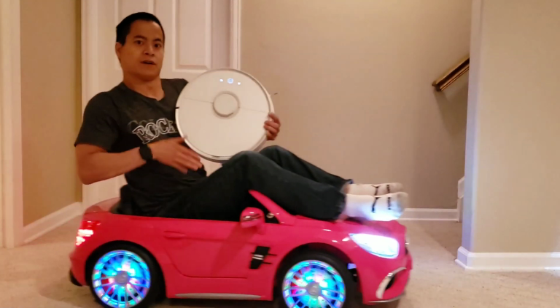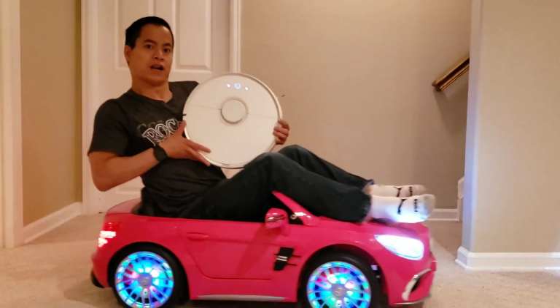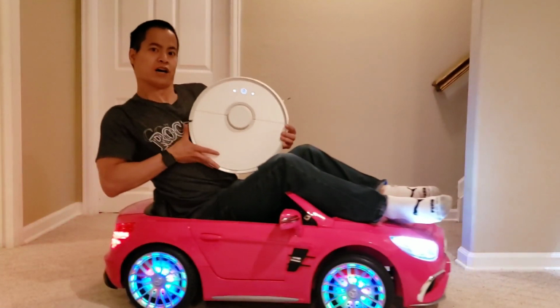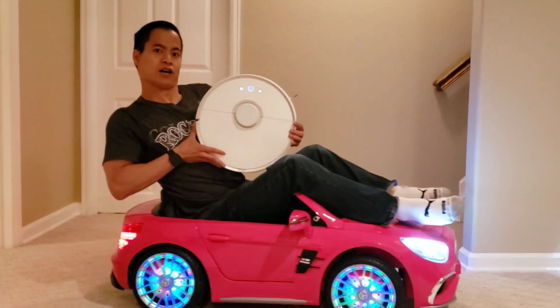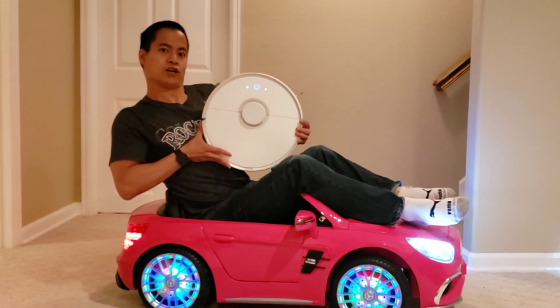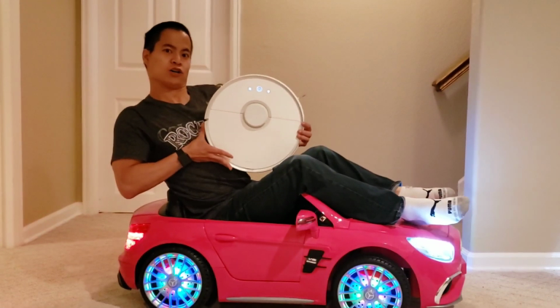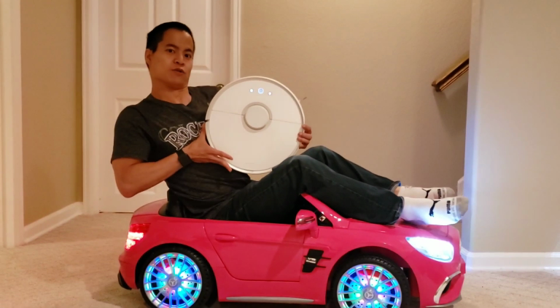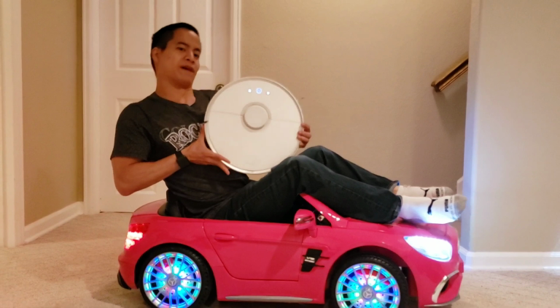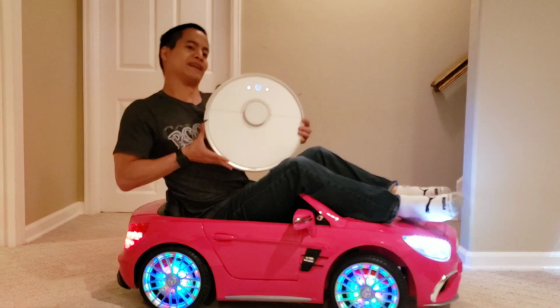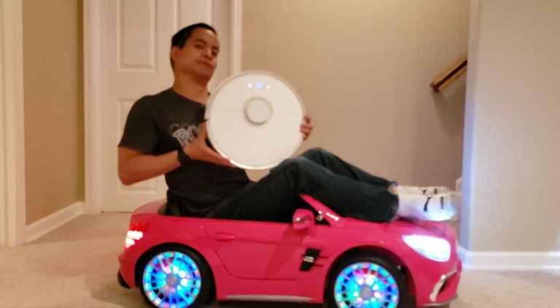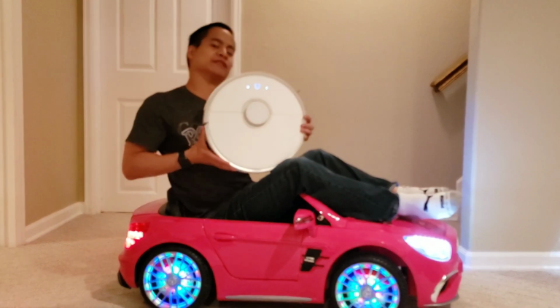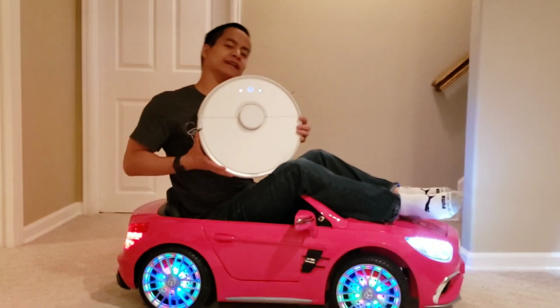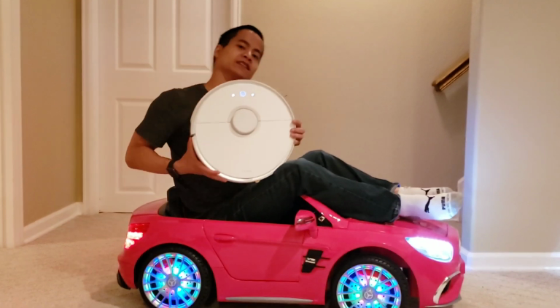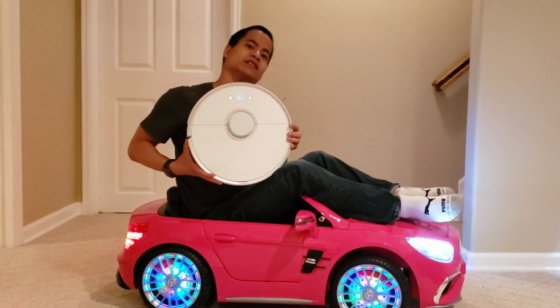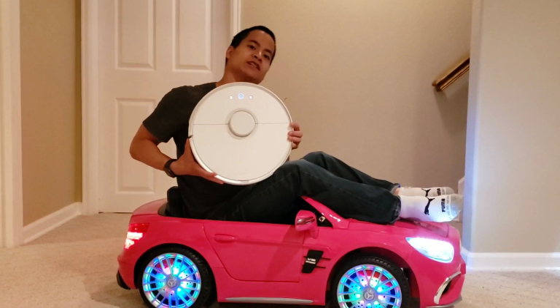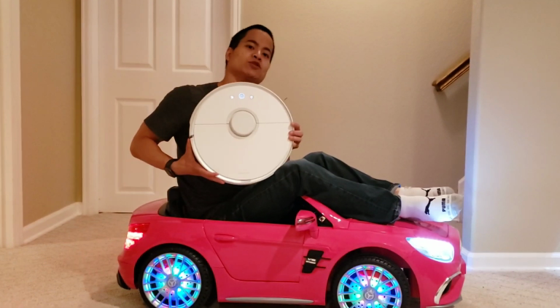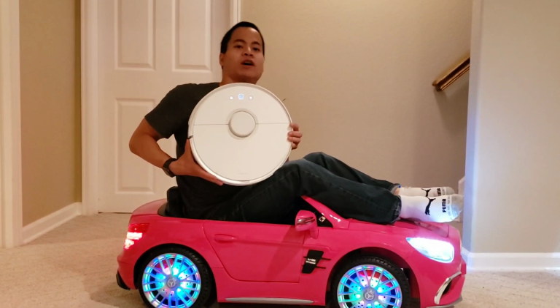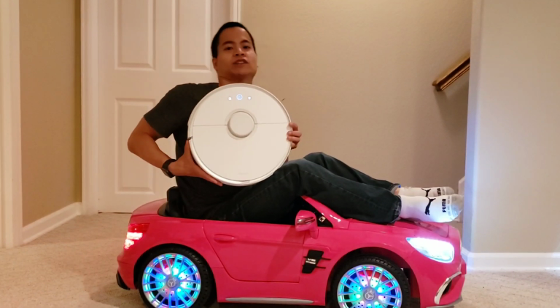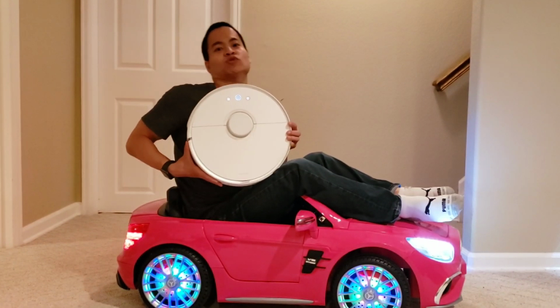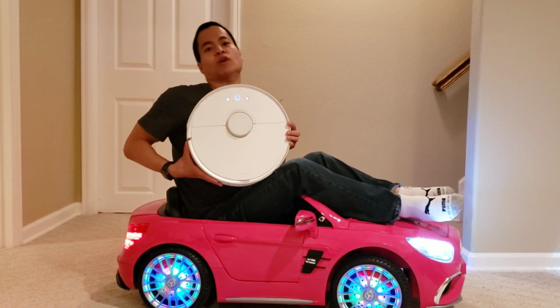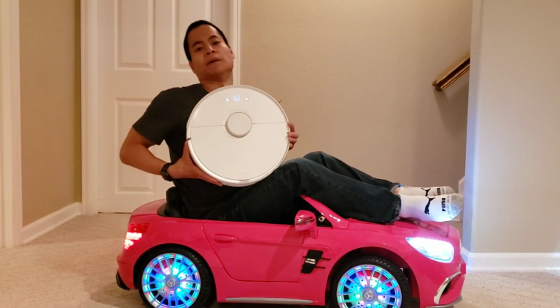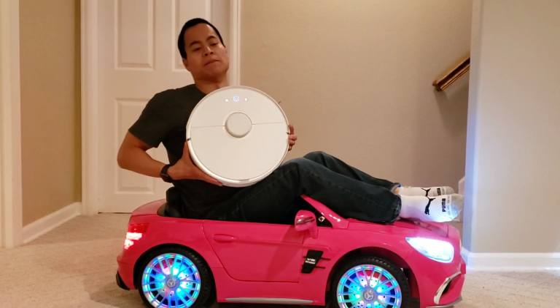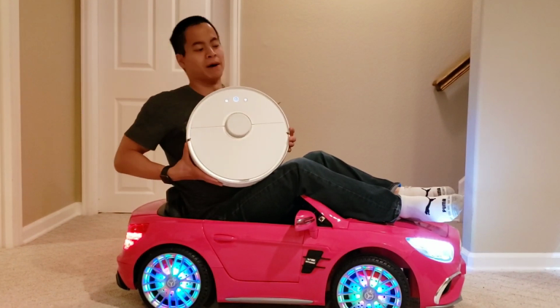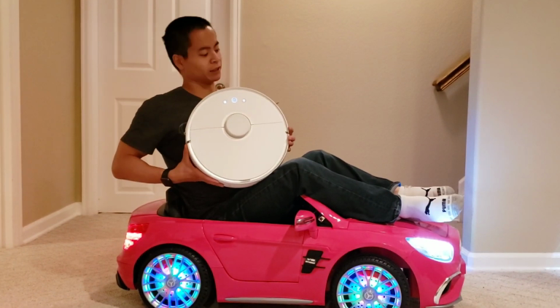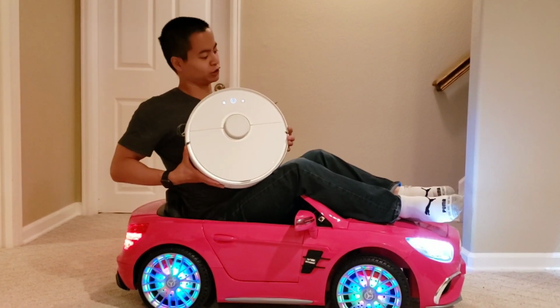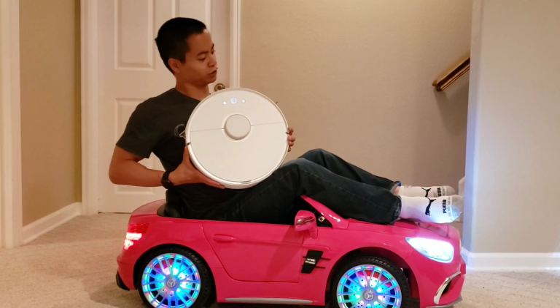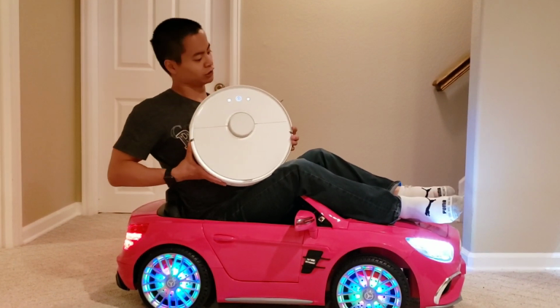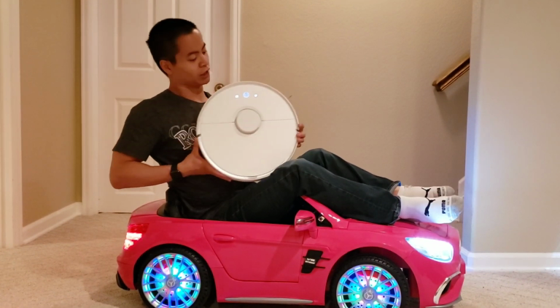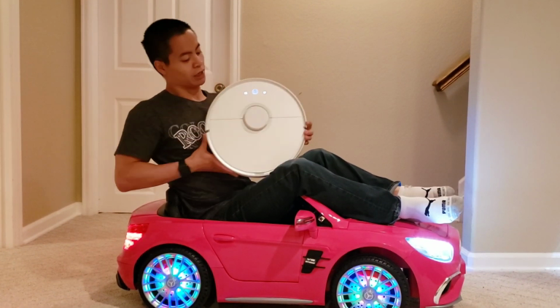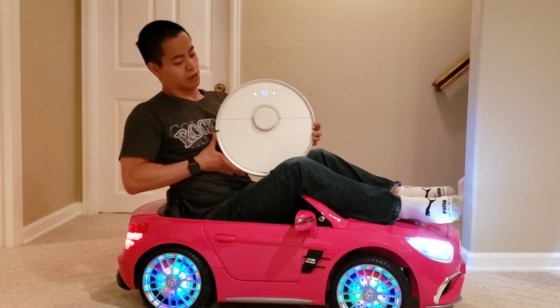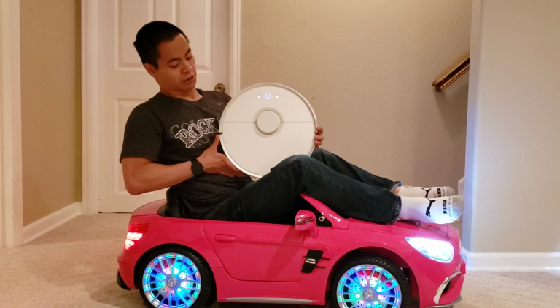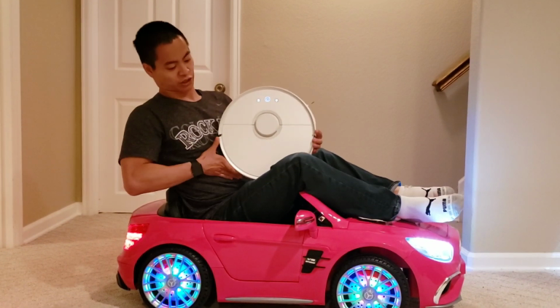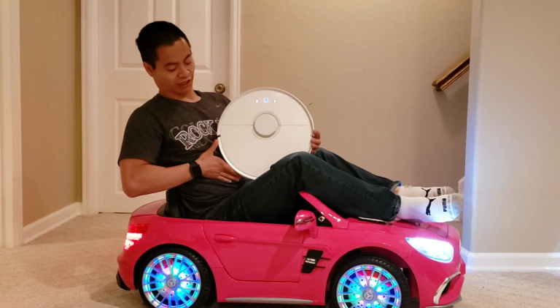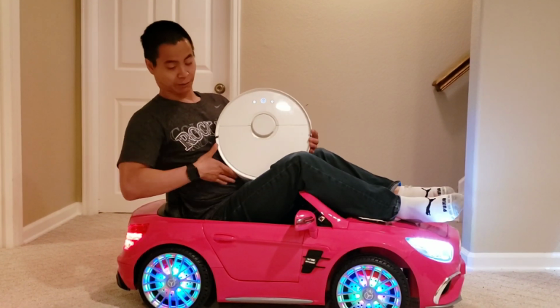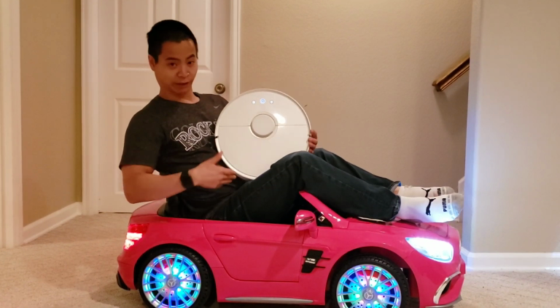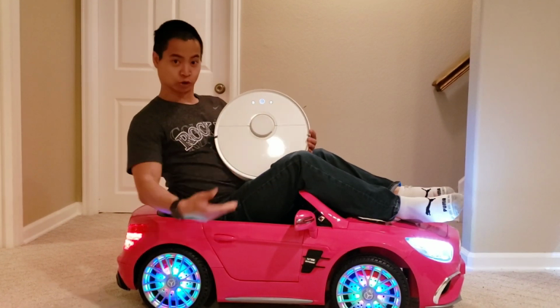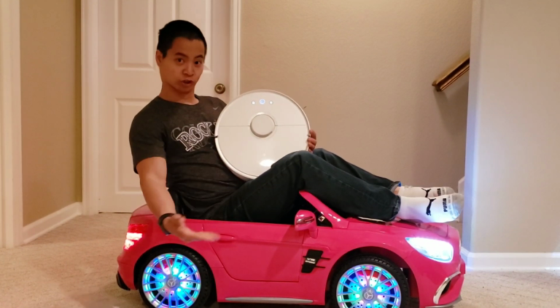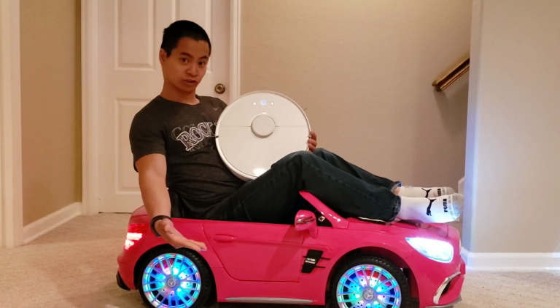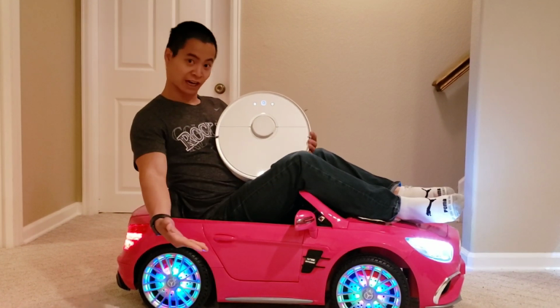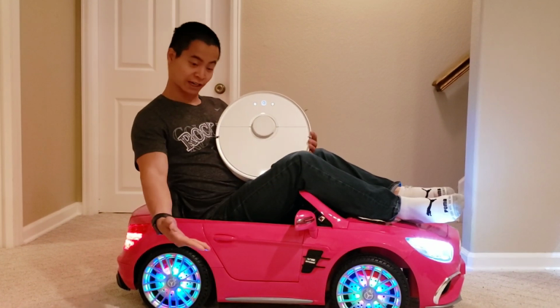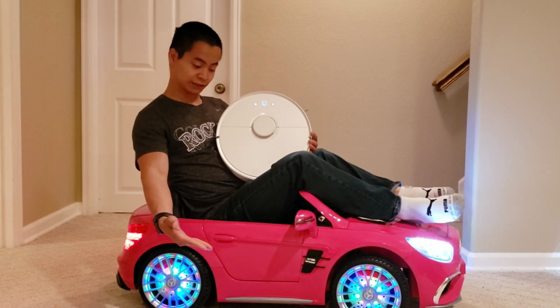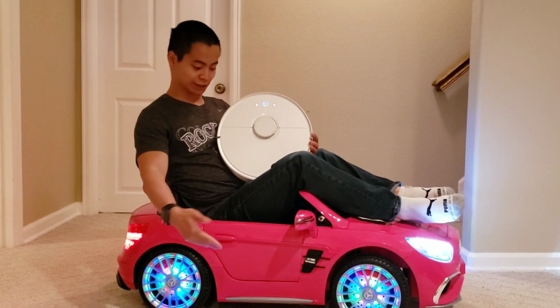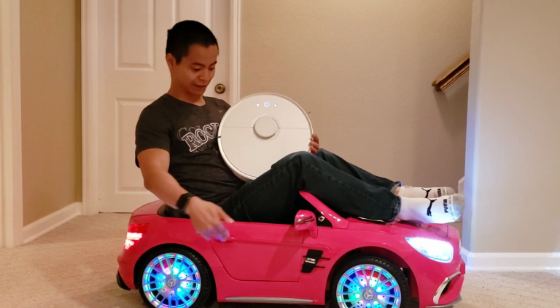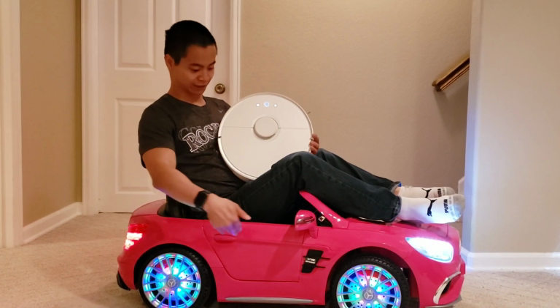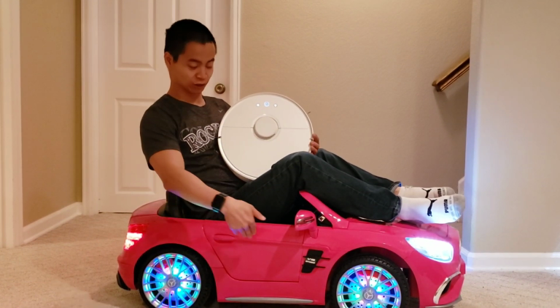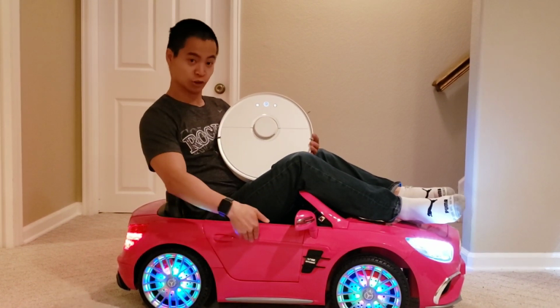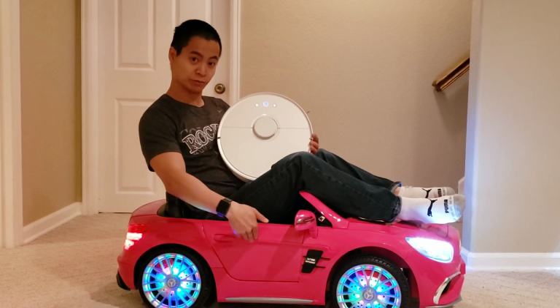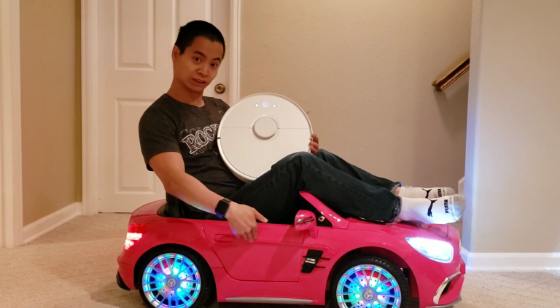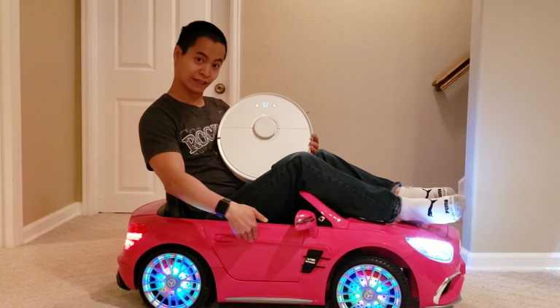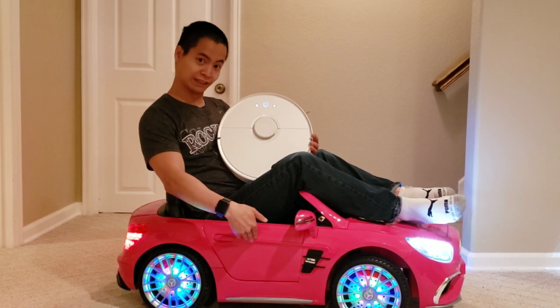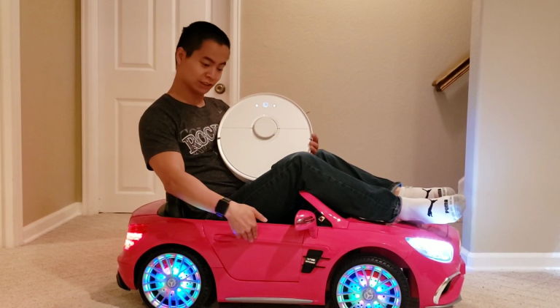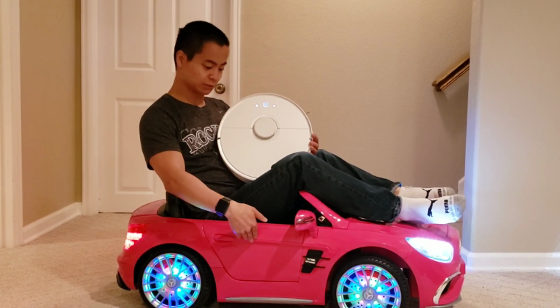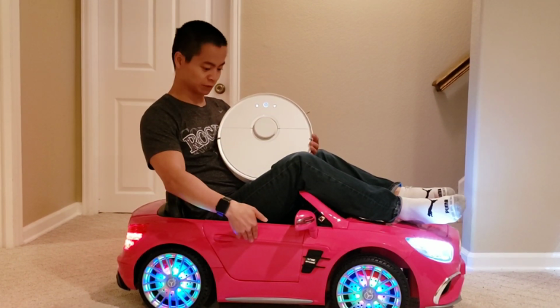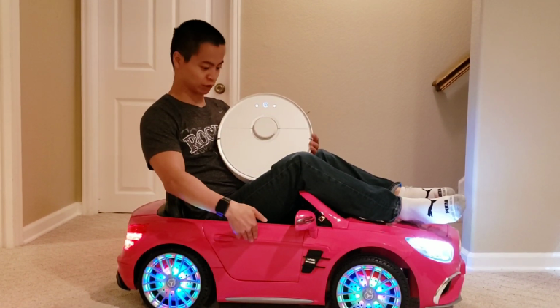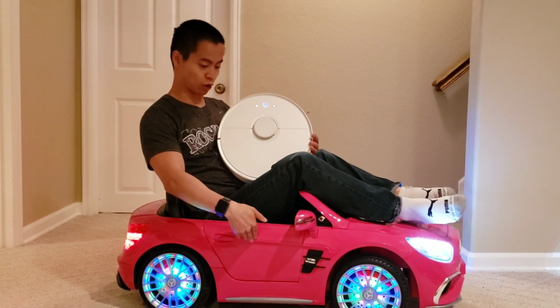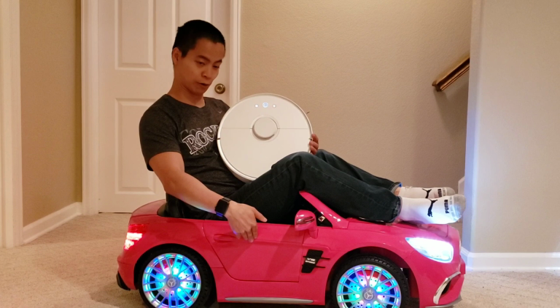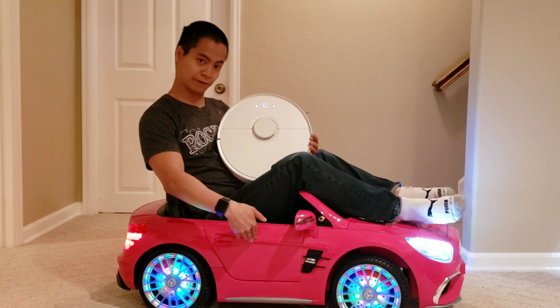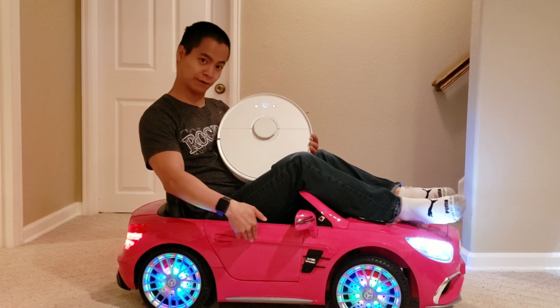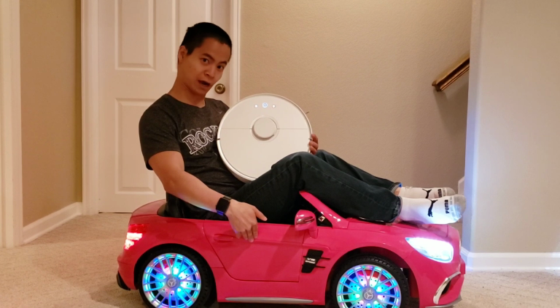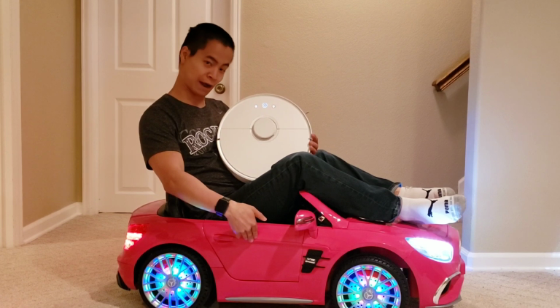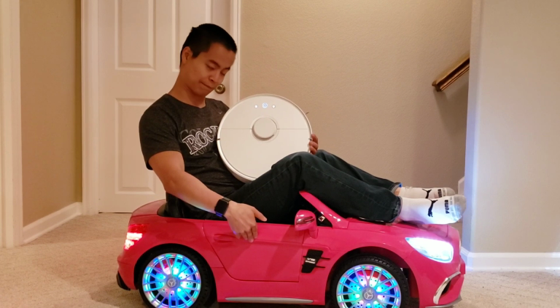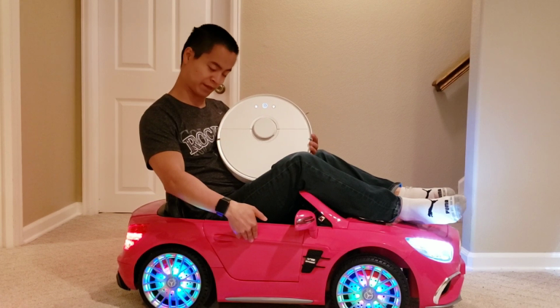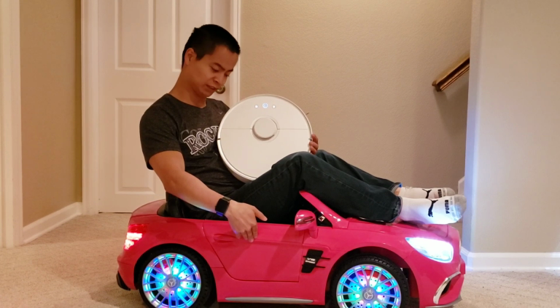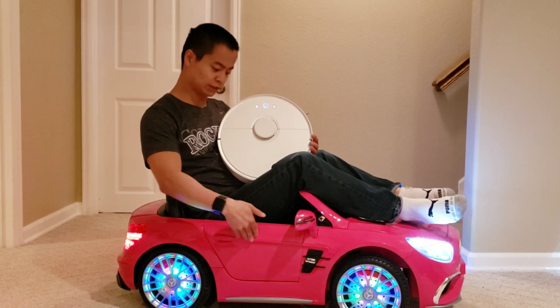Hello, my name is Nathan and you're watching Robot Masters. Check out my cool ride — I got the new Mercedes, it's all in hot pink.